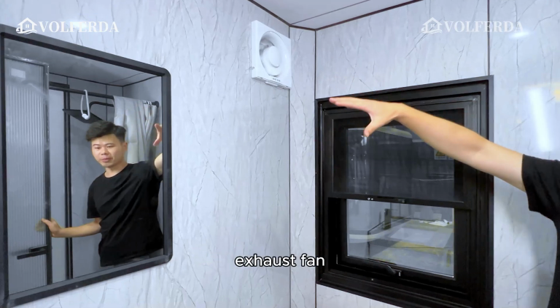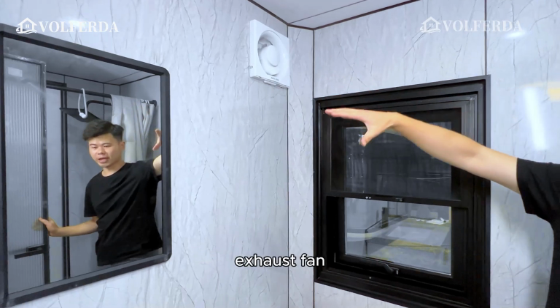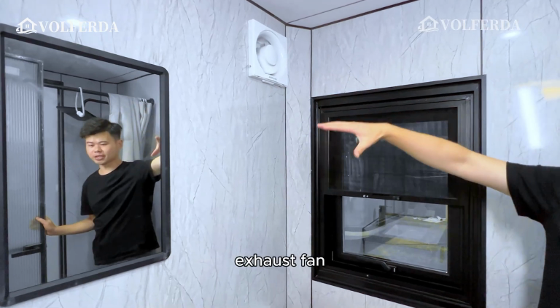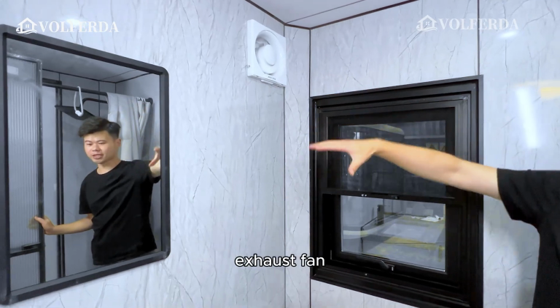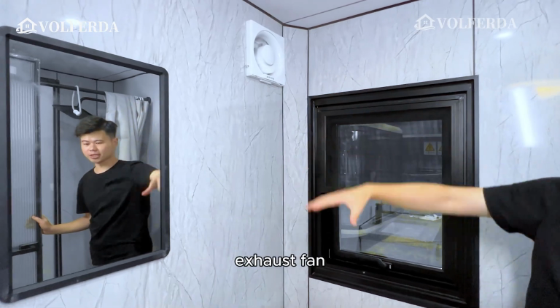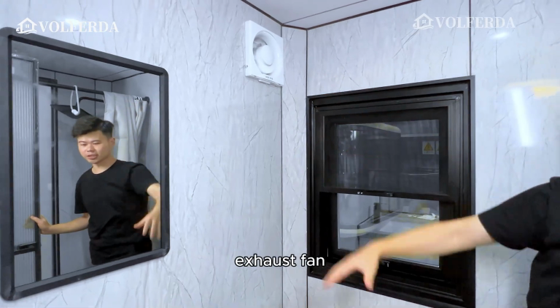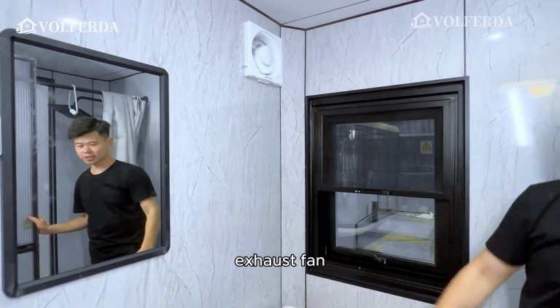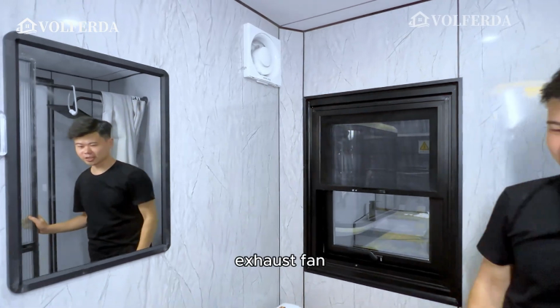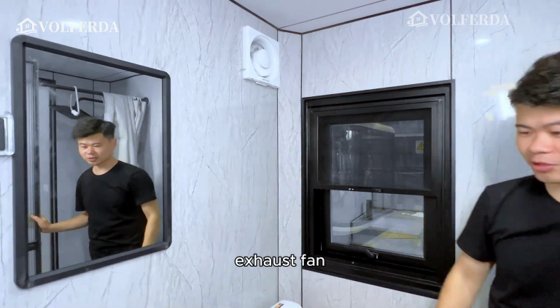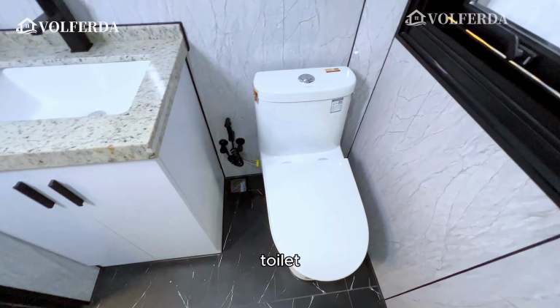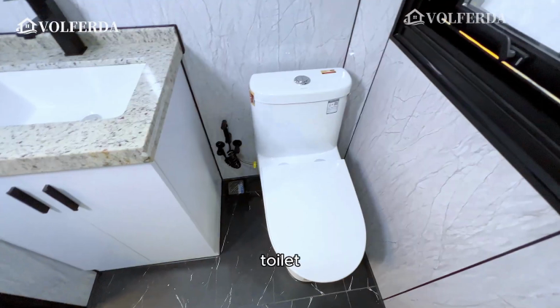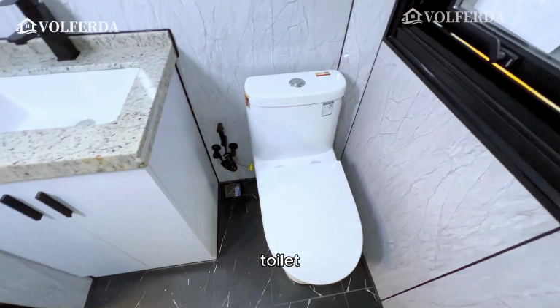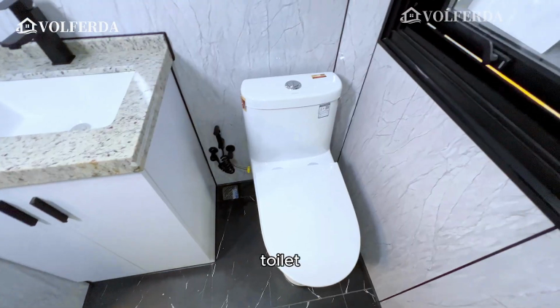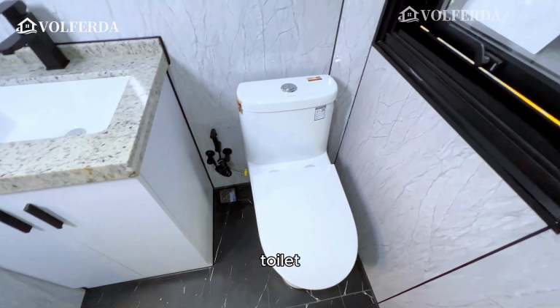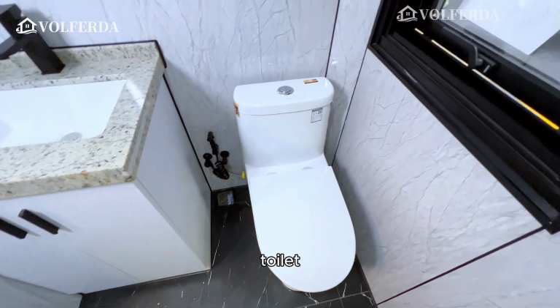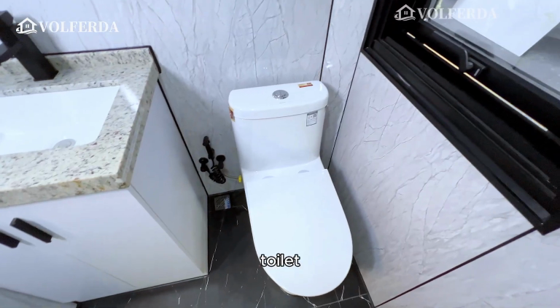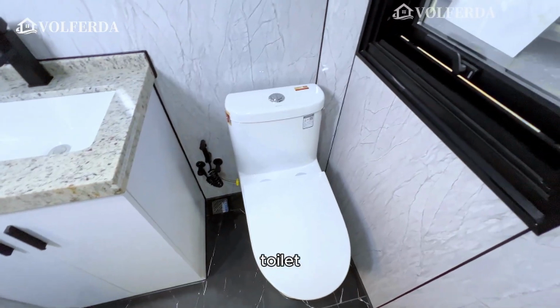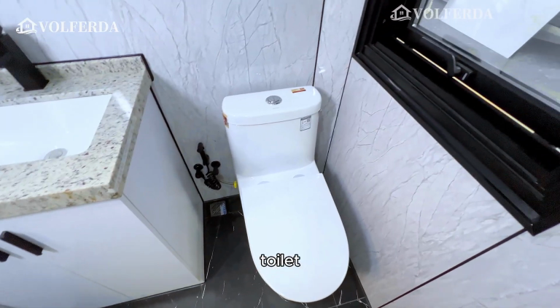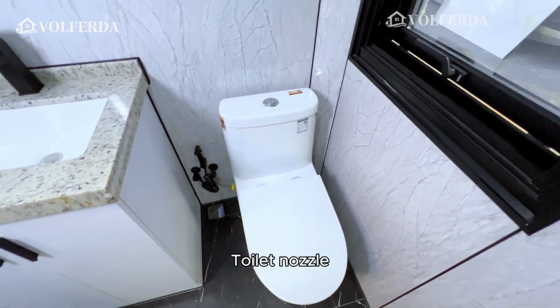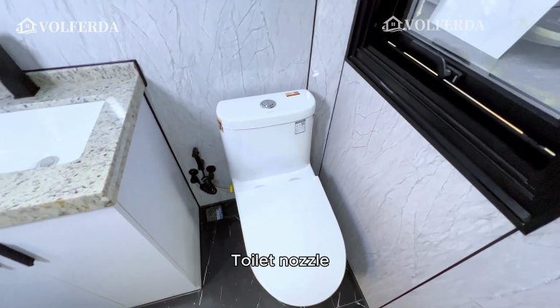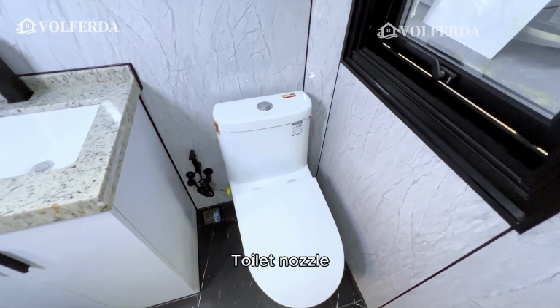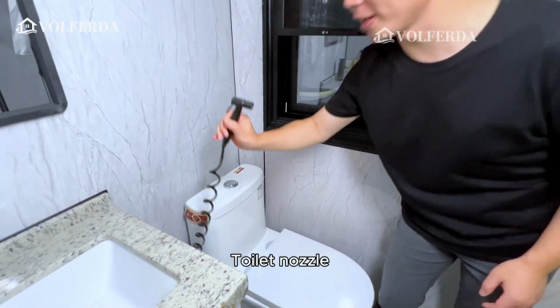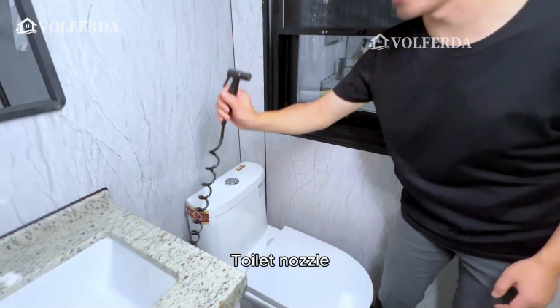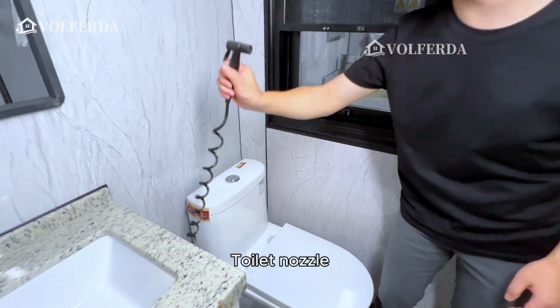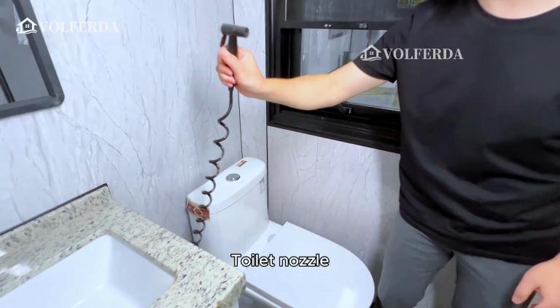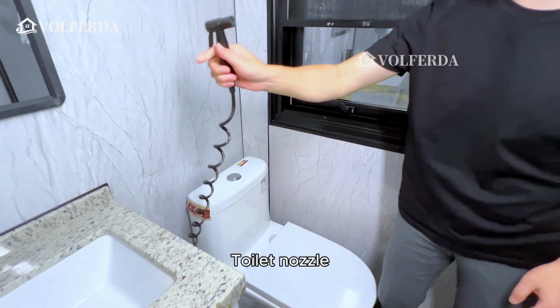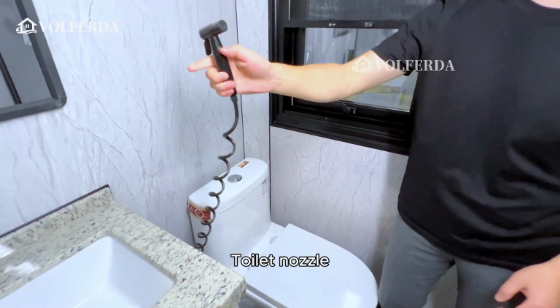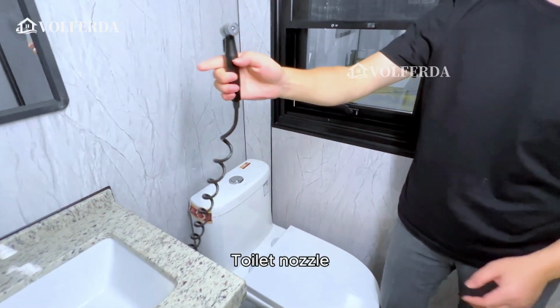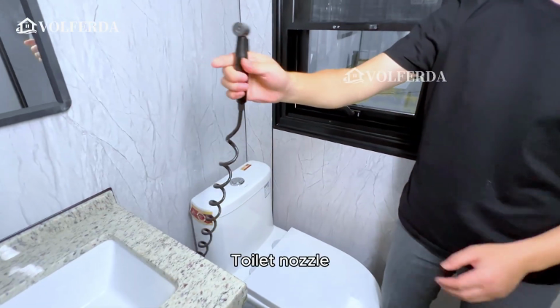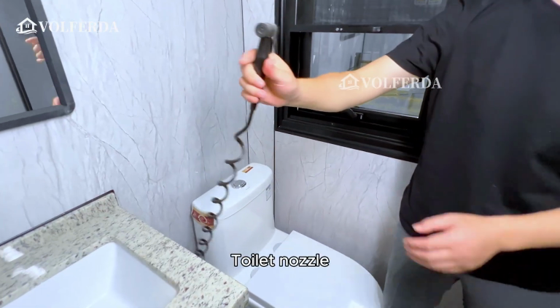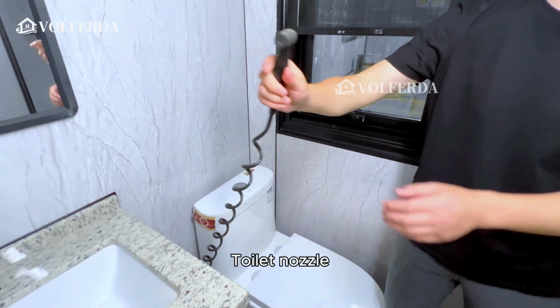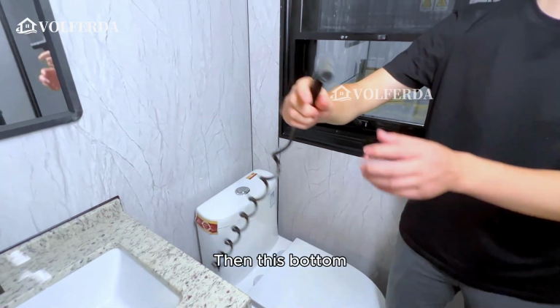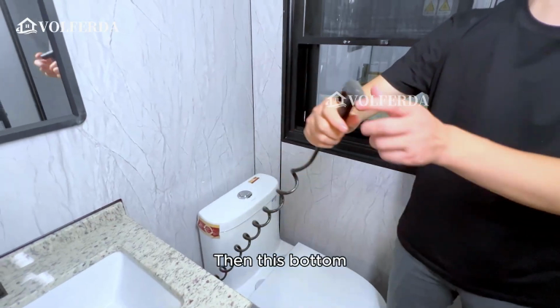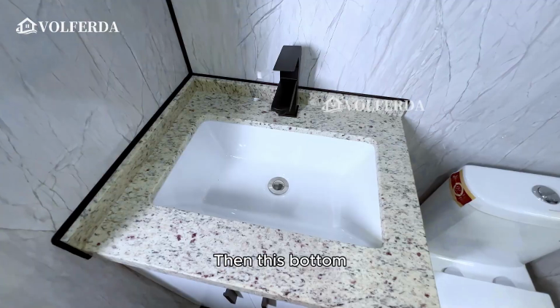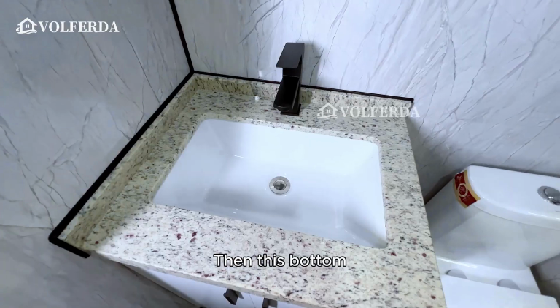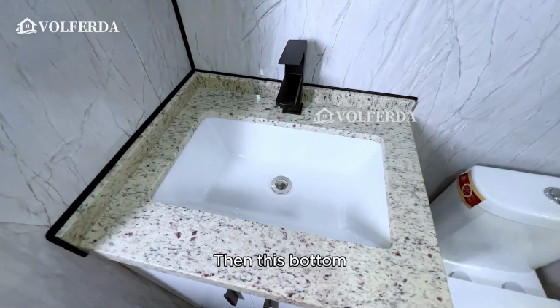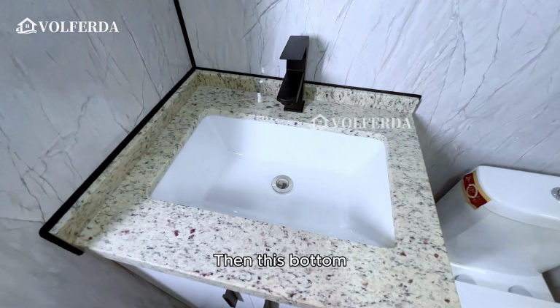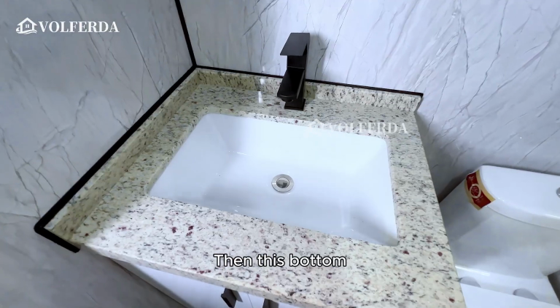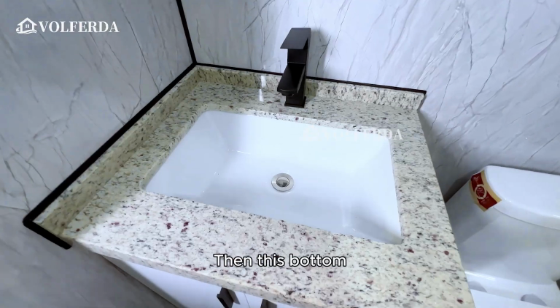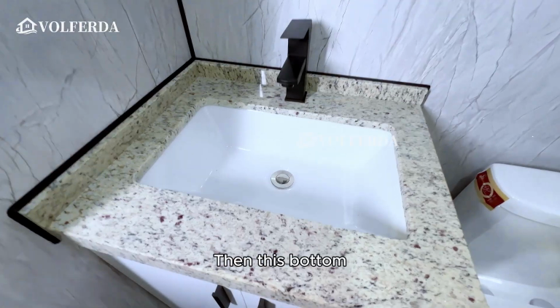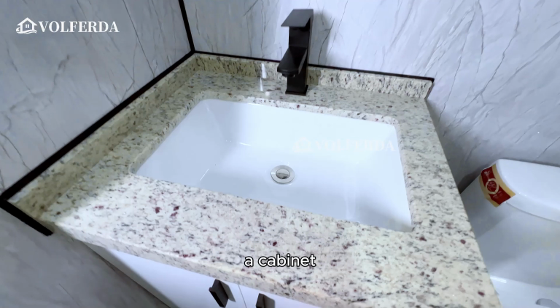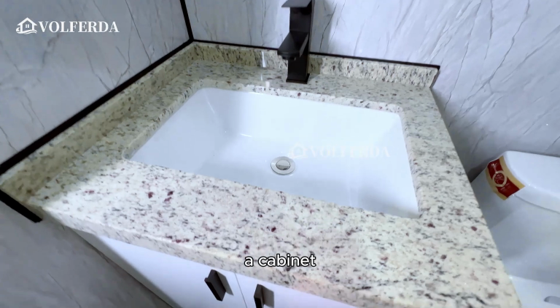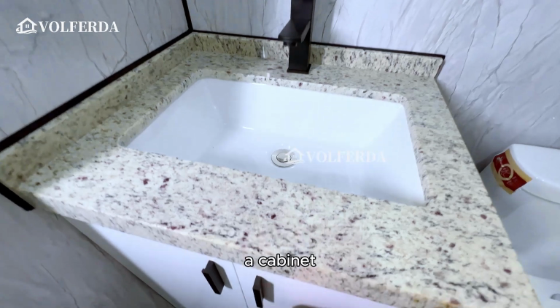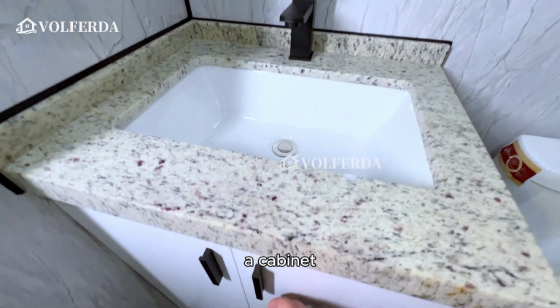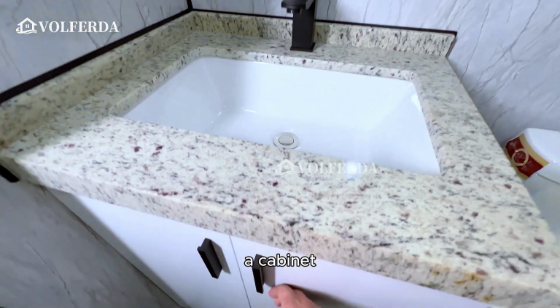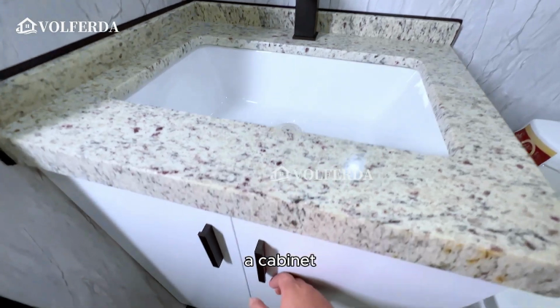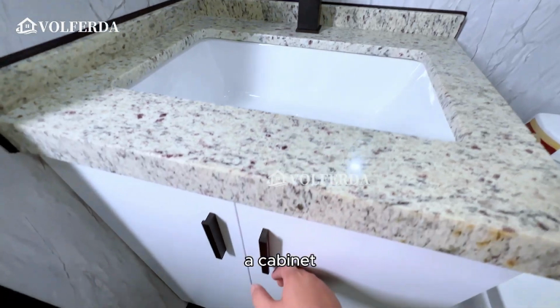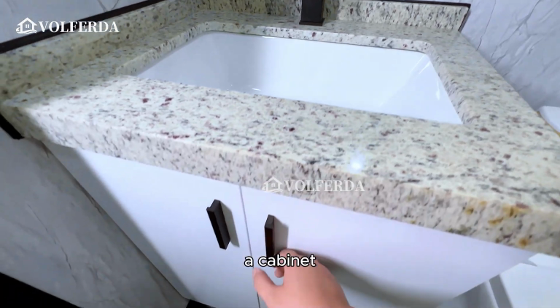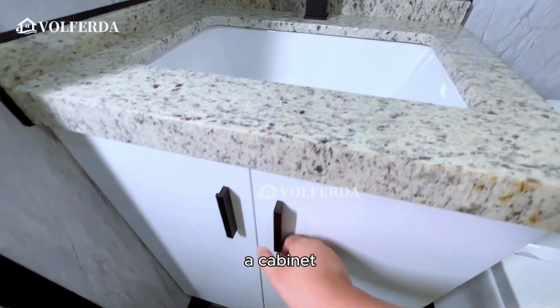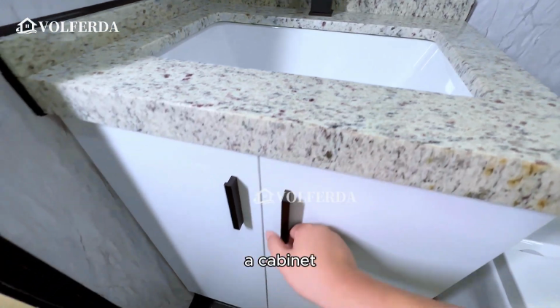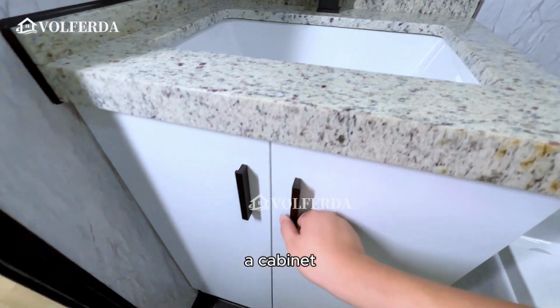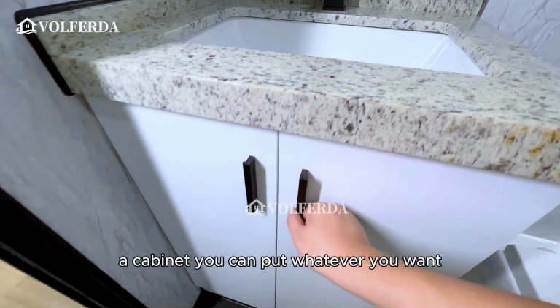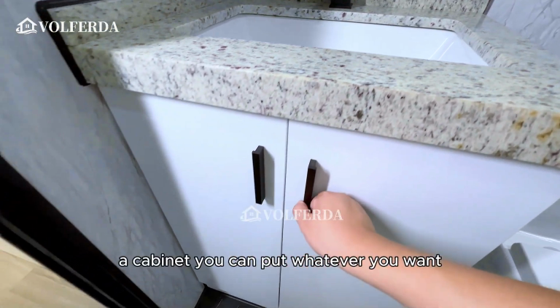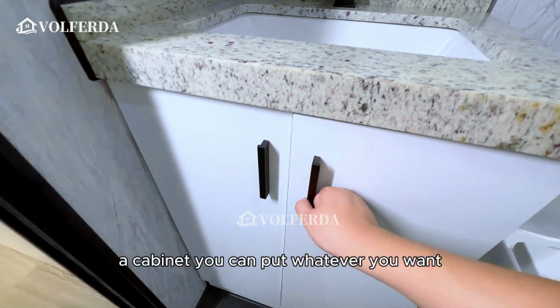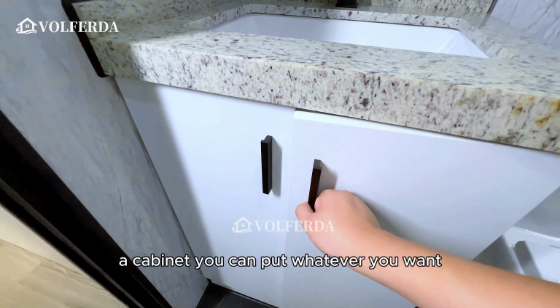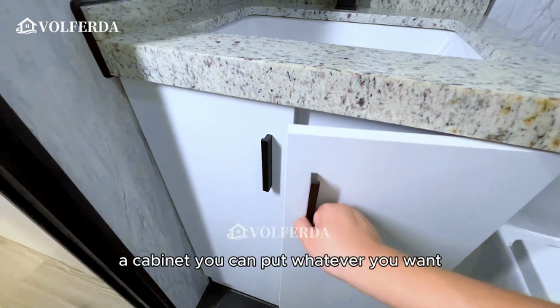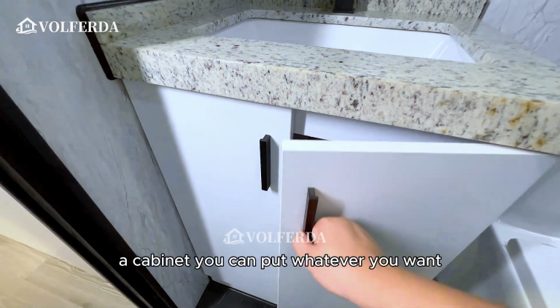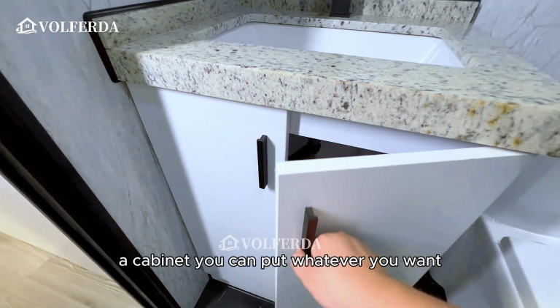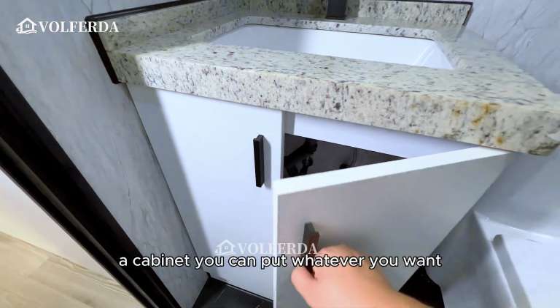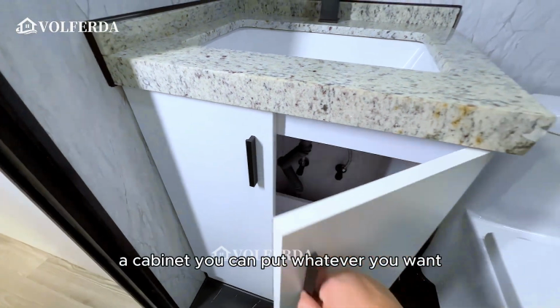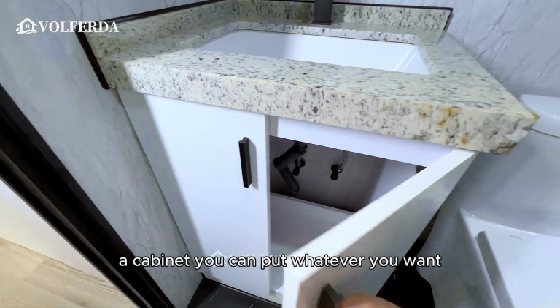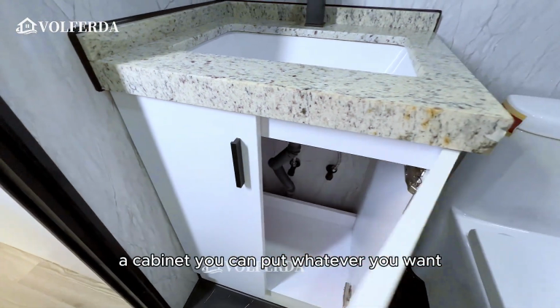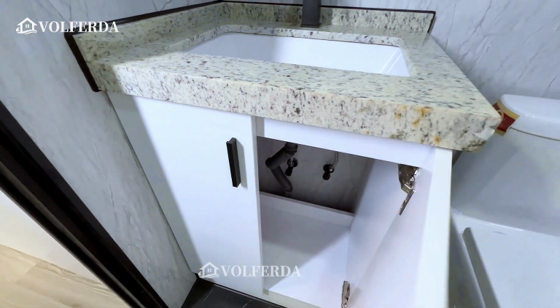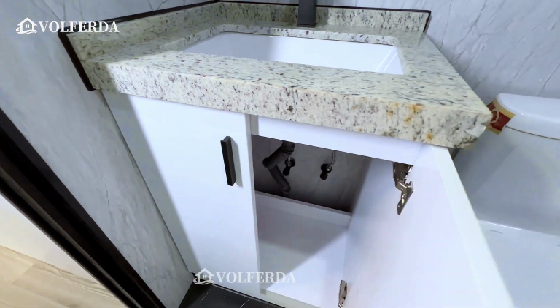There is an exhaust fan, a toilet with a toilet nozzle, and a cabinet underneath where you can store whatever you want.